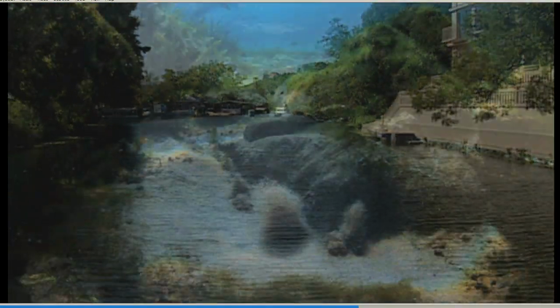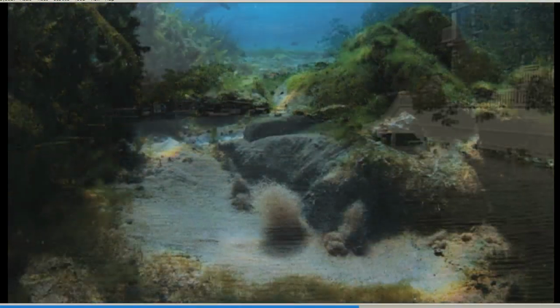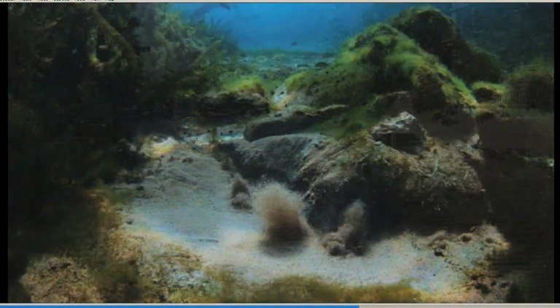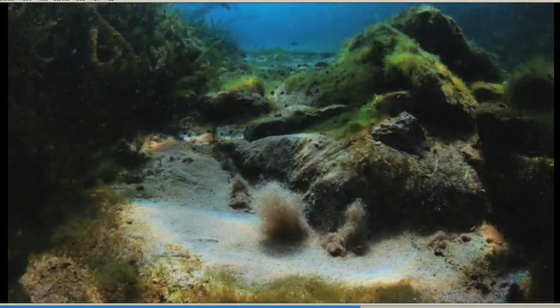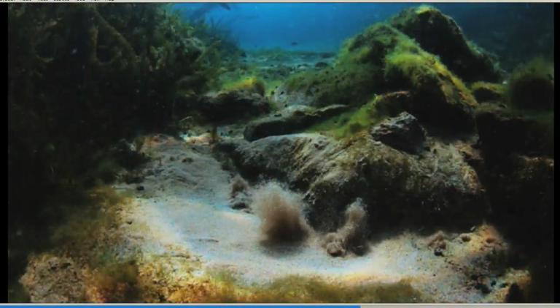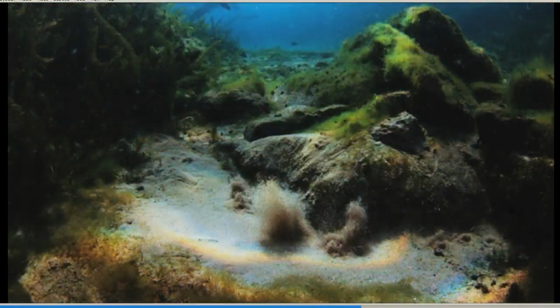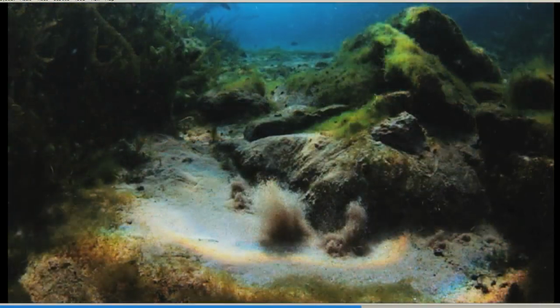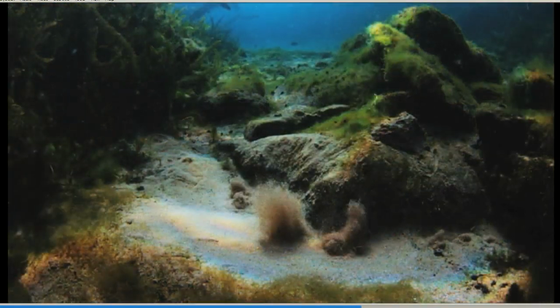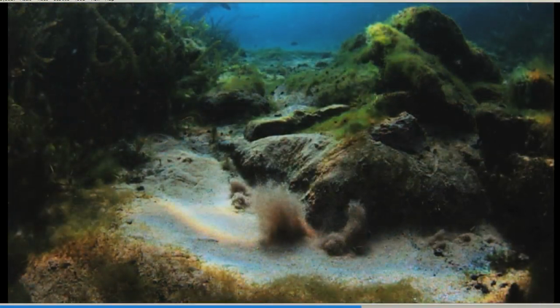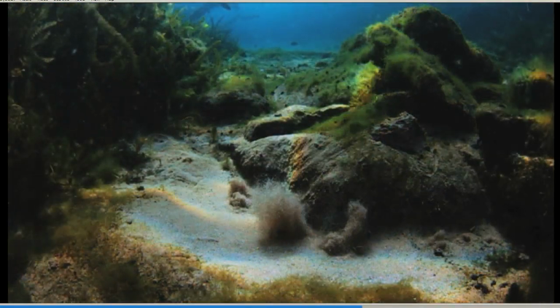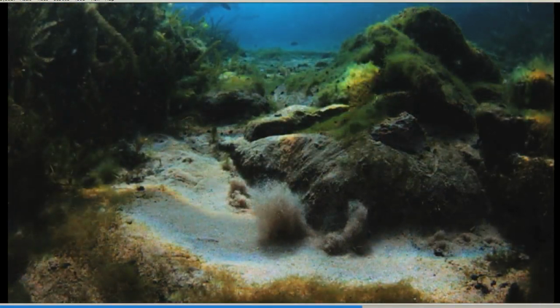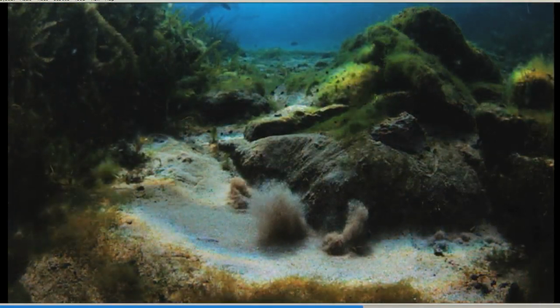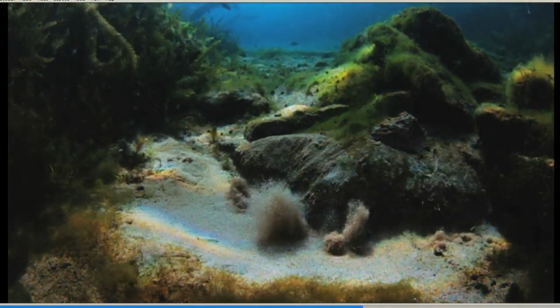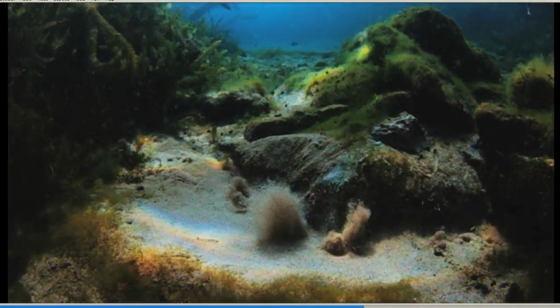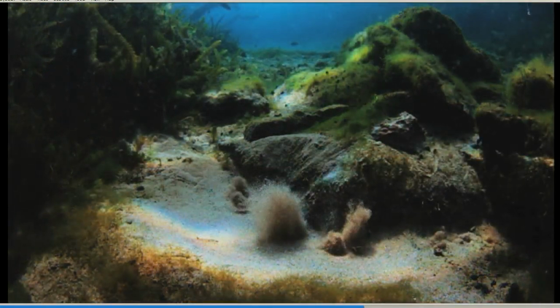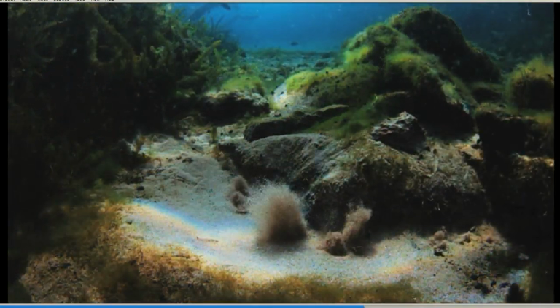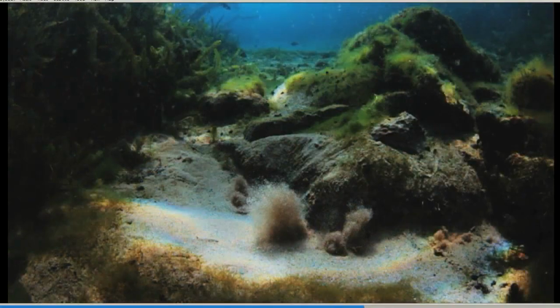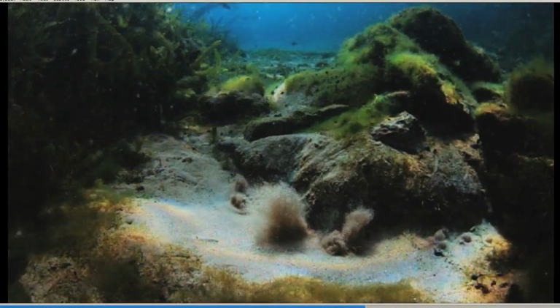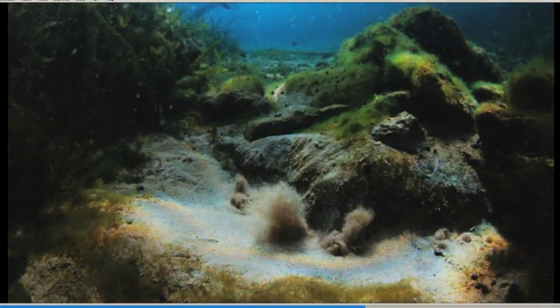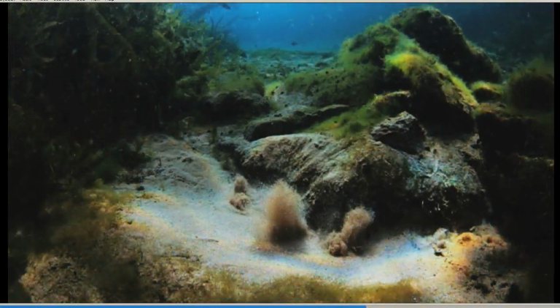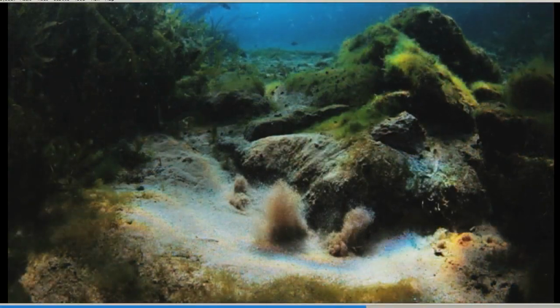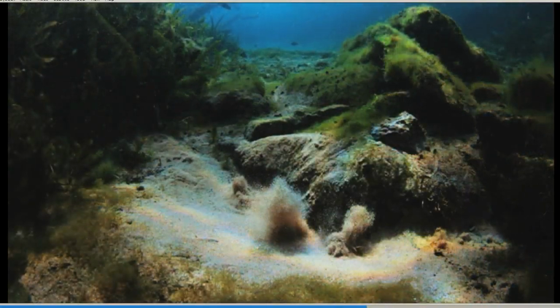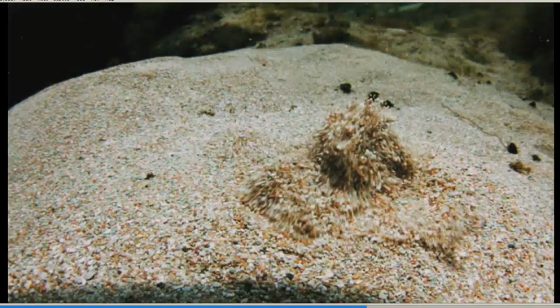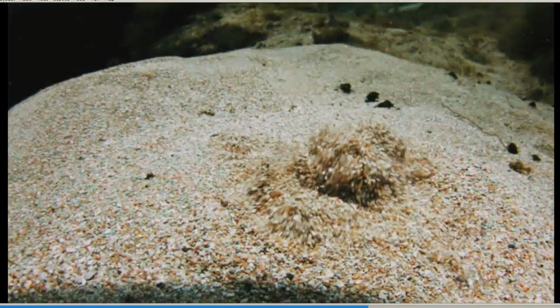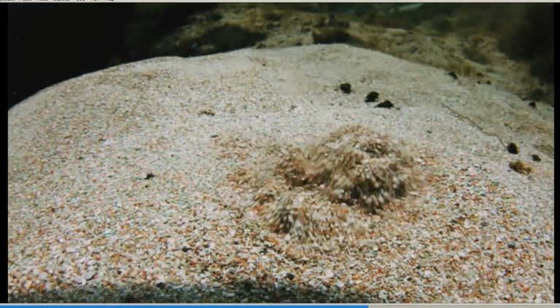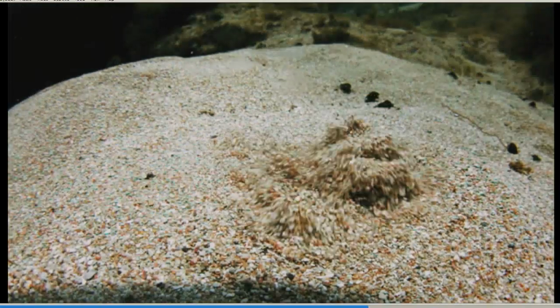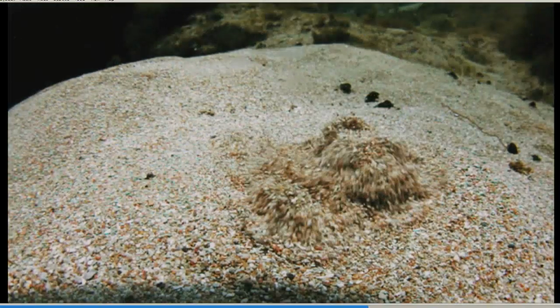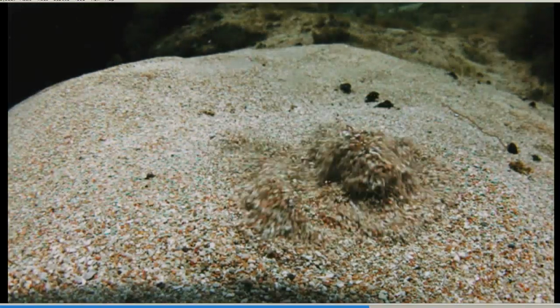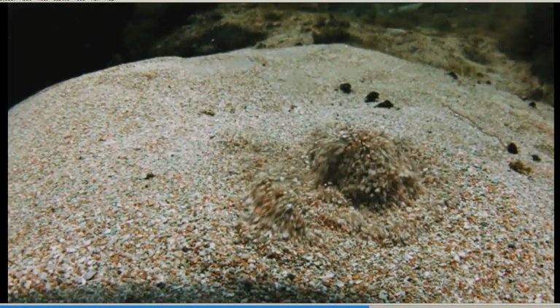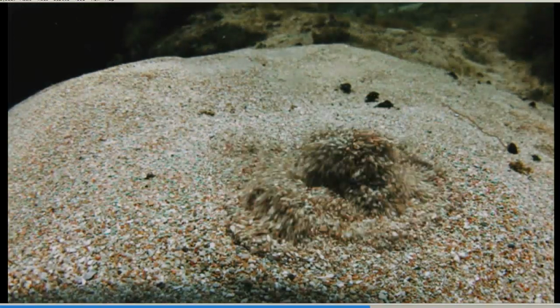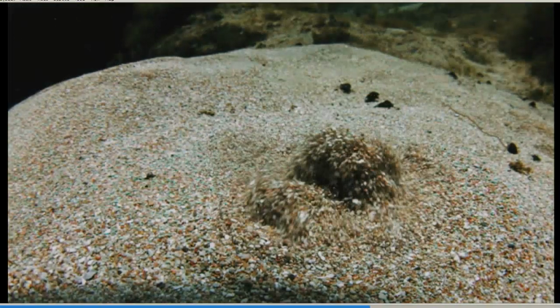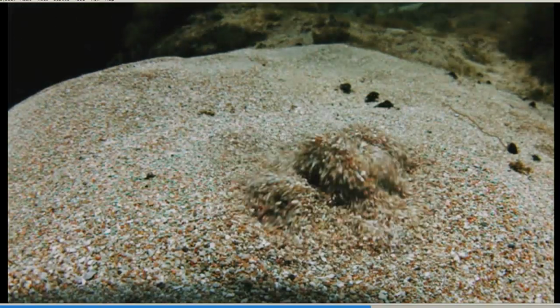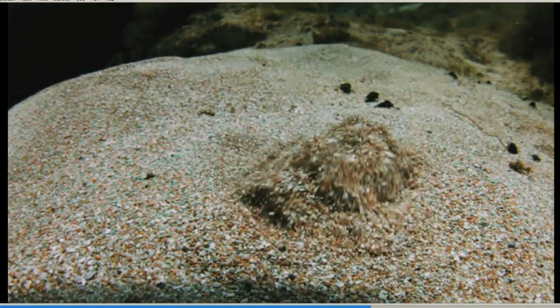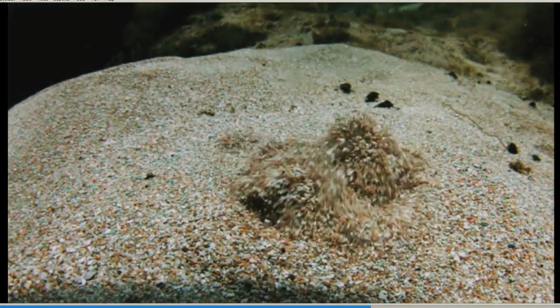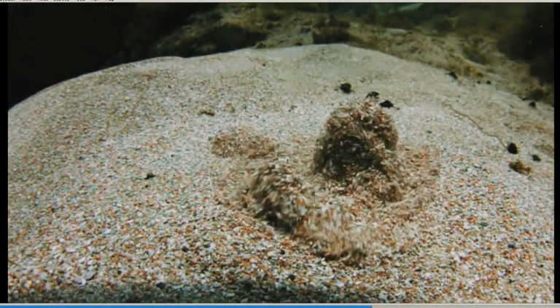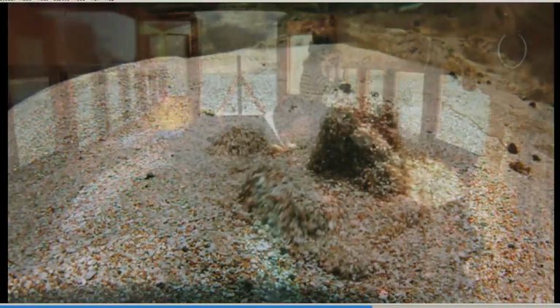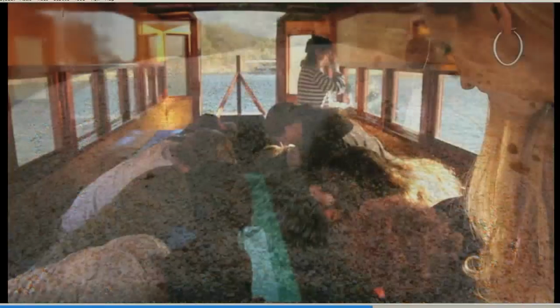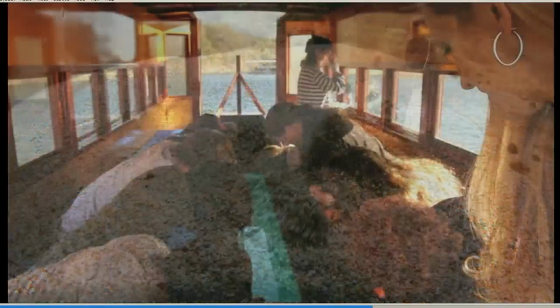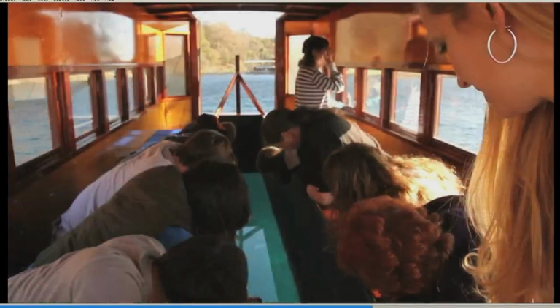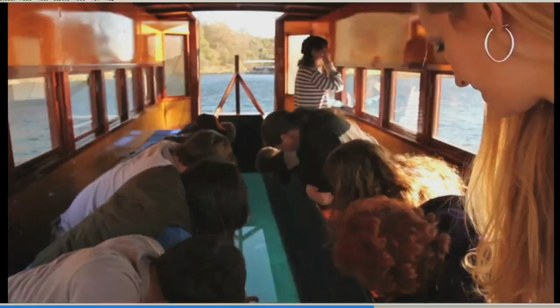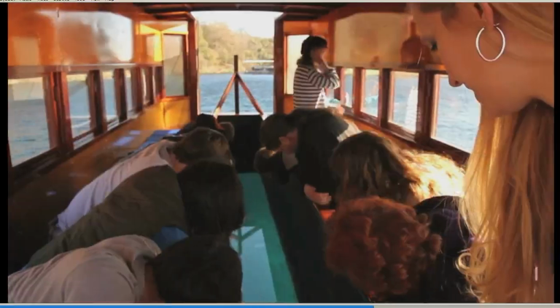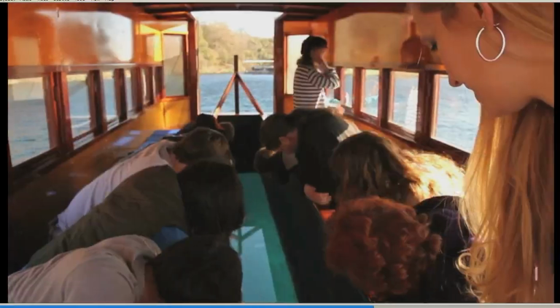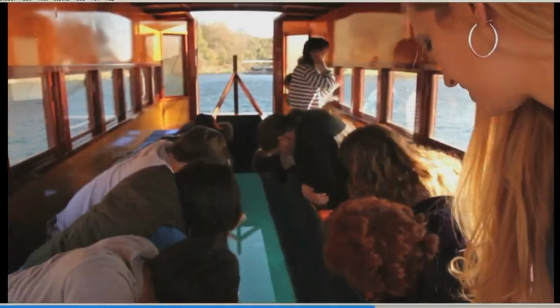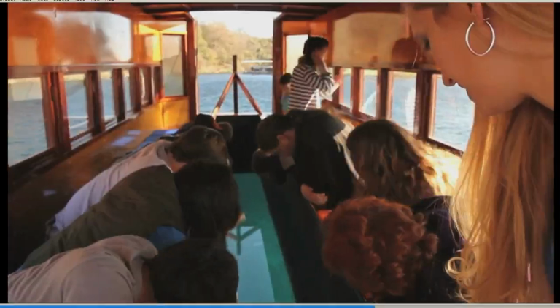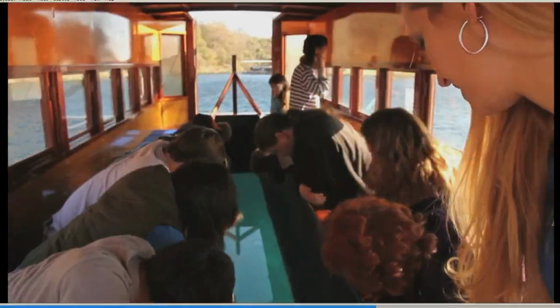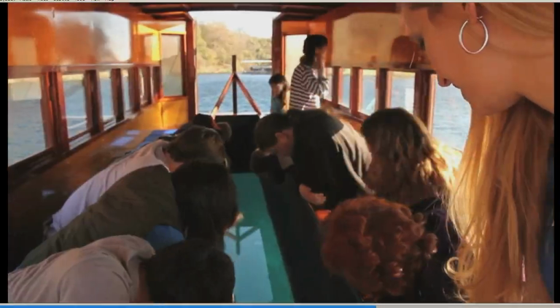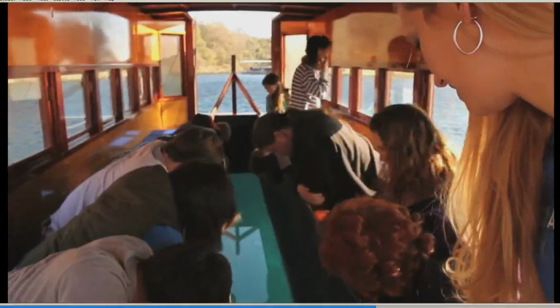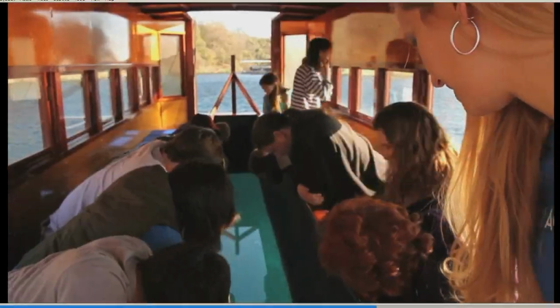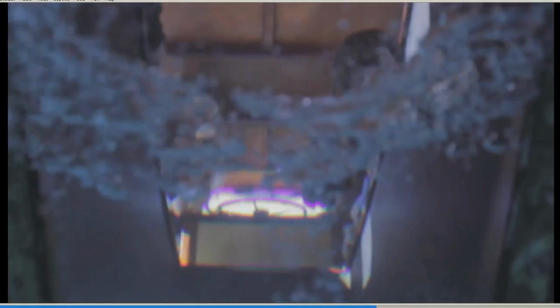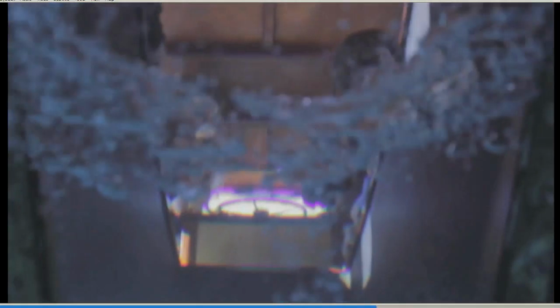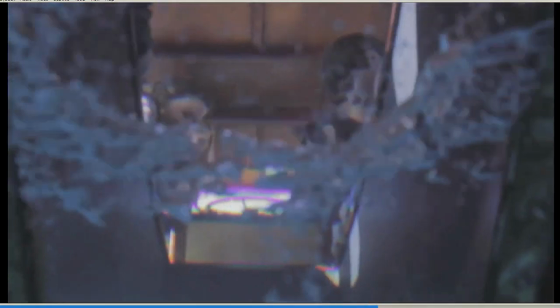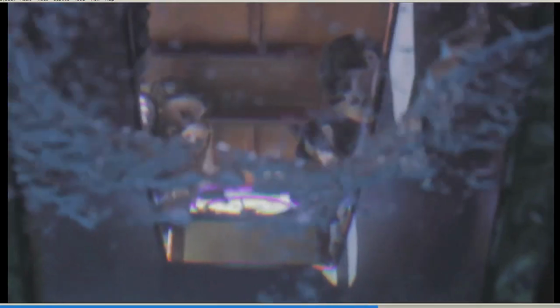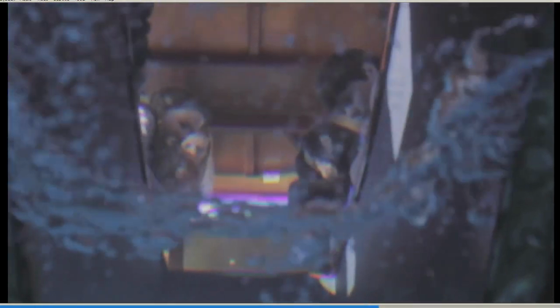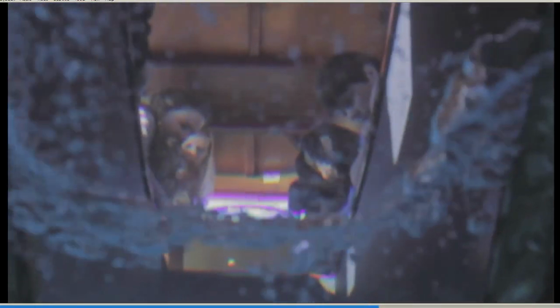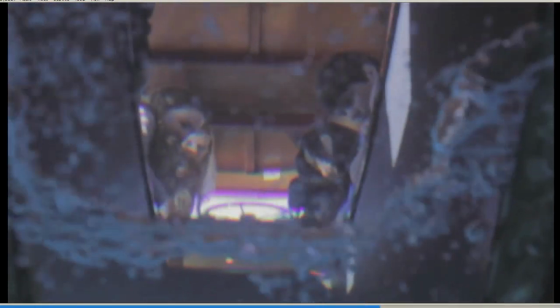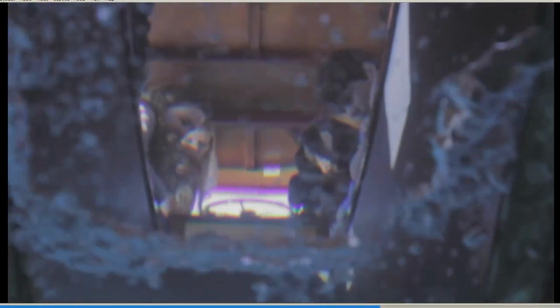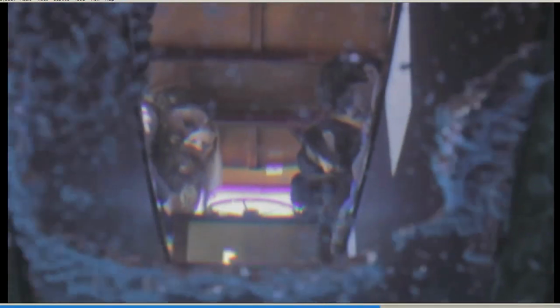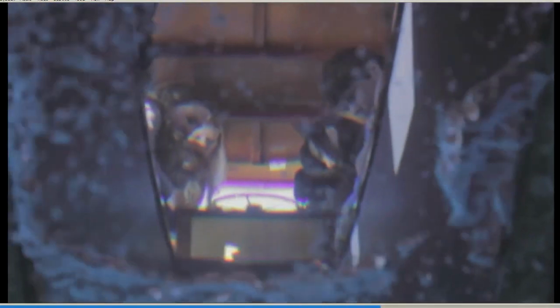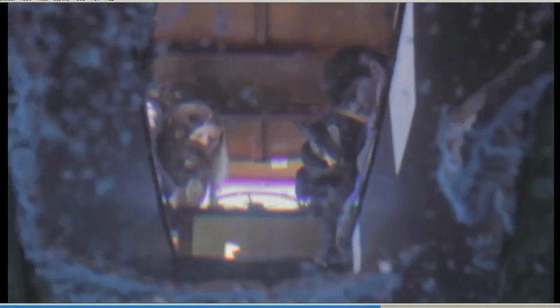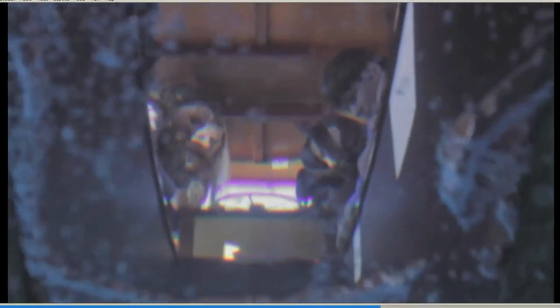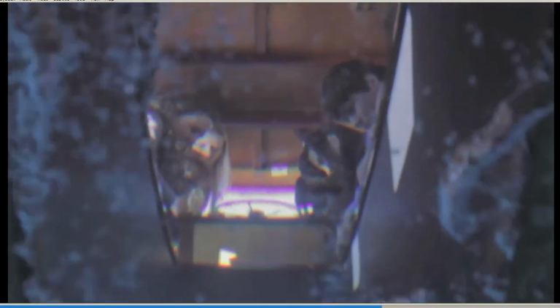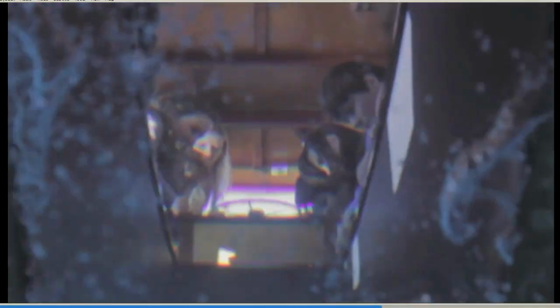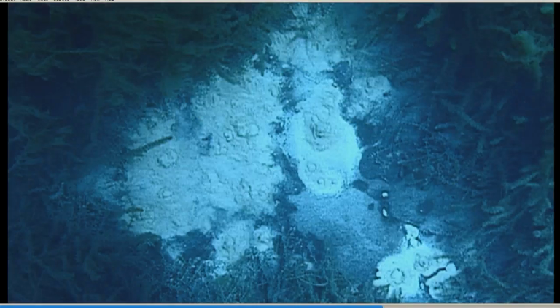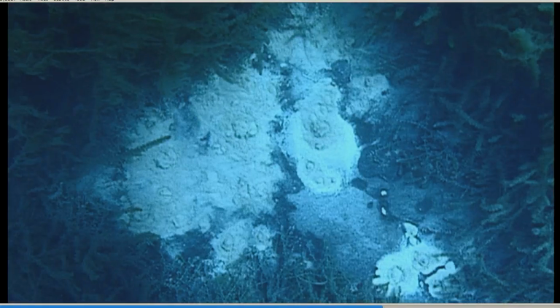In fact, you can get your own close-up look at how a natural spring functions by riding in the glass-bottom boat at San Marcos Springs.